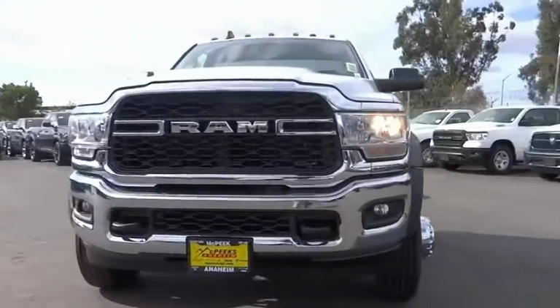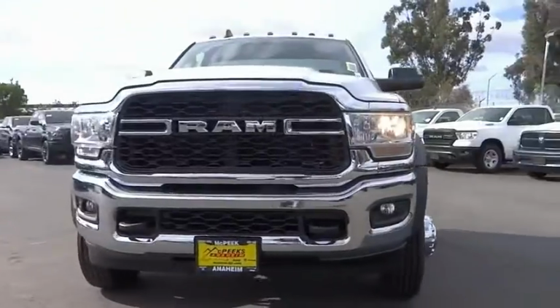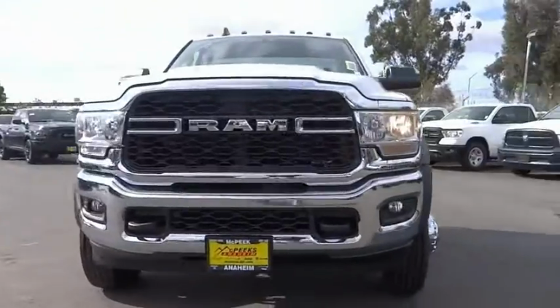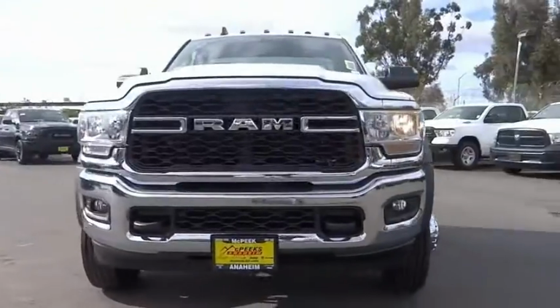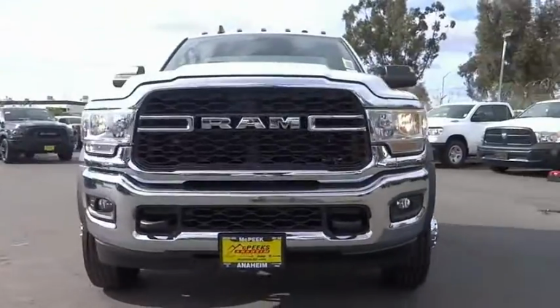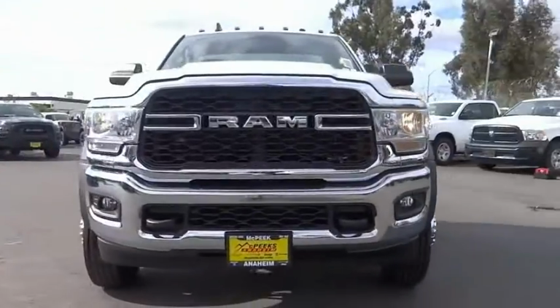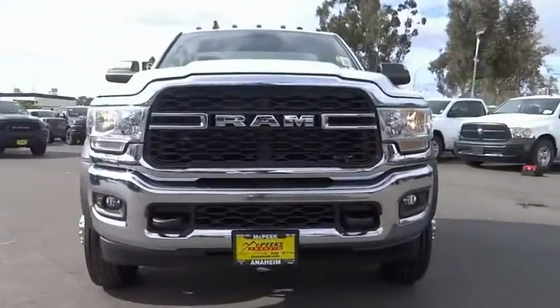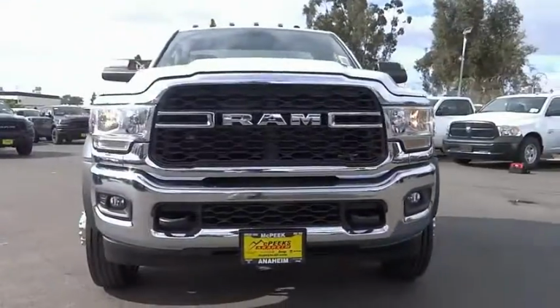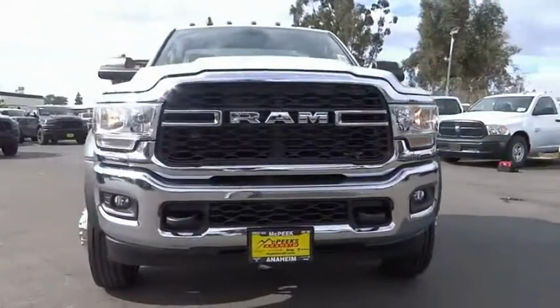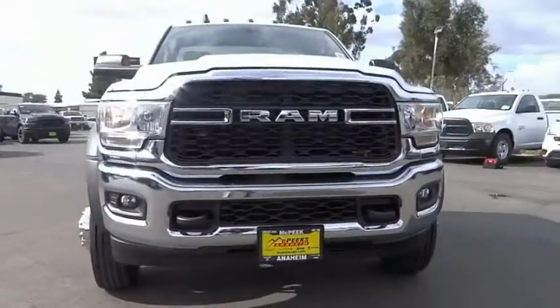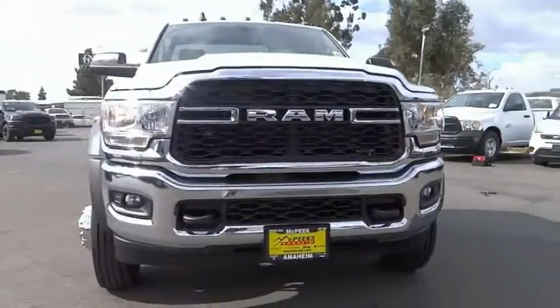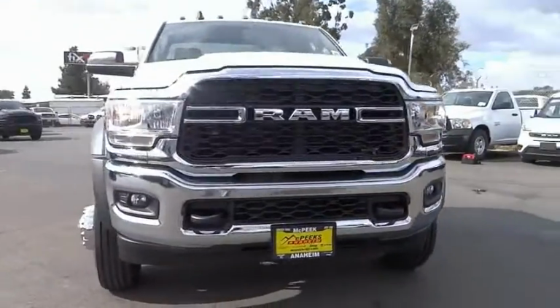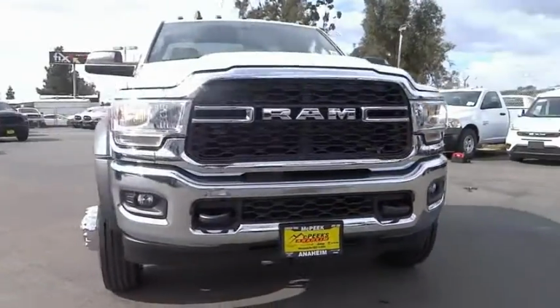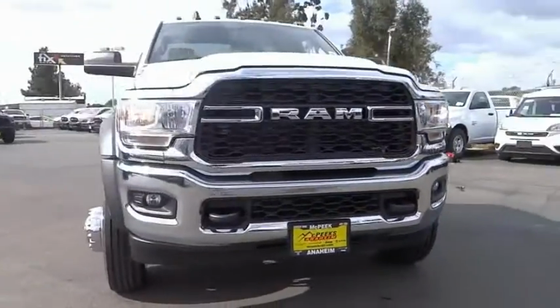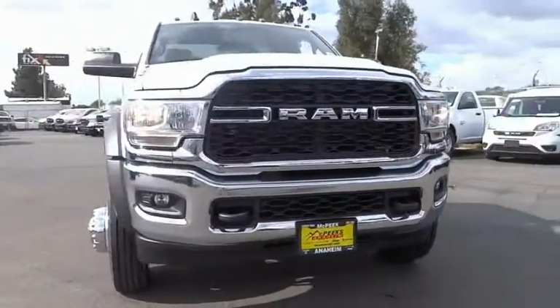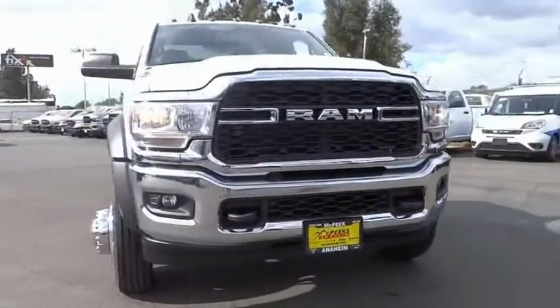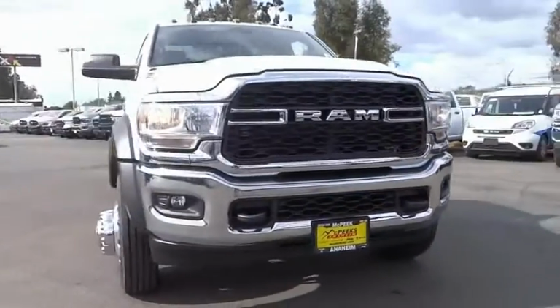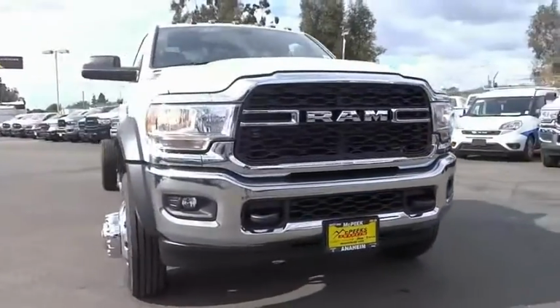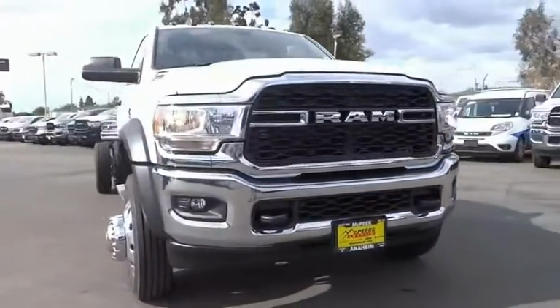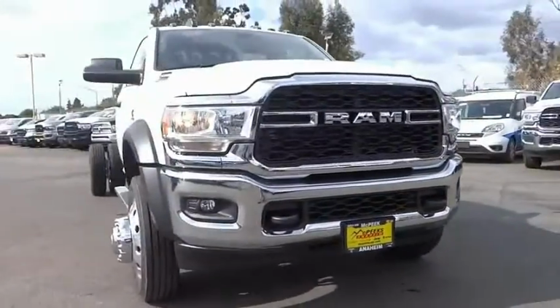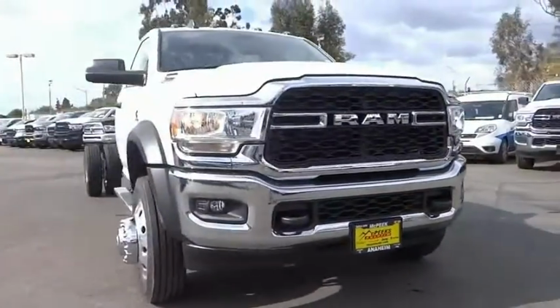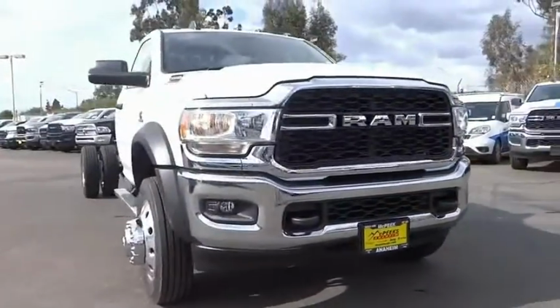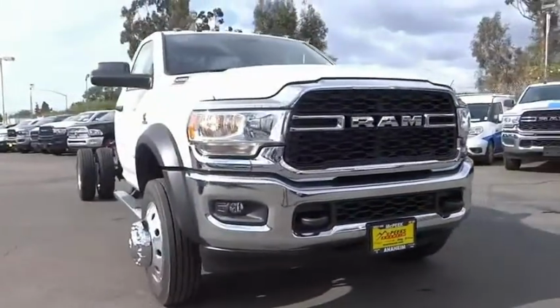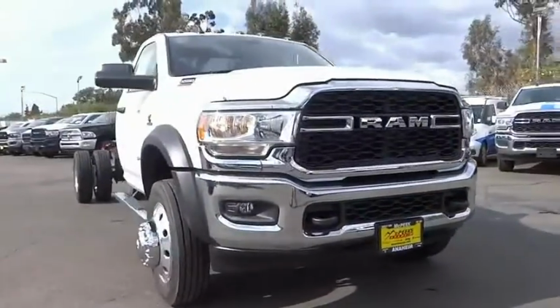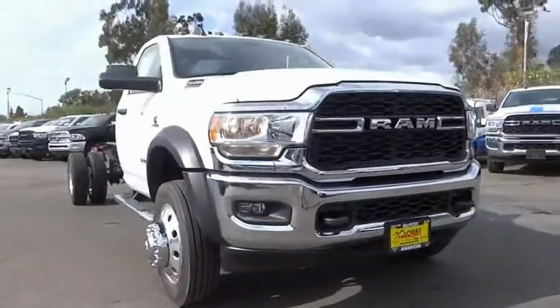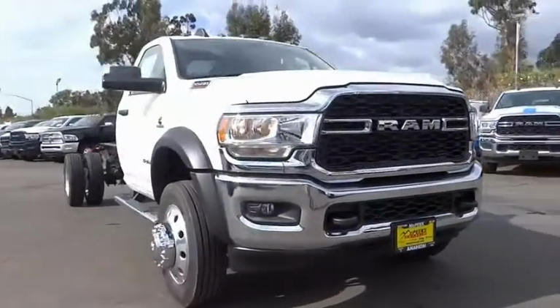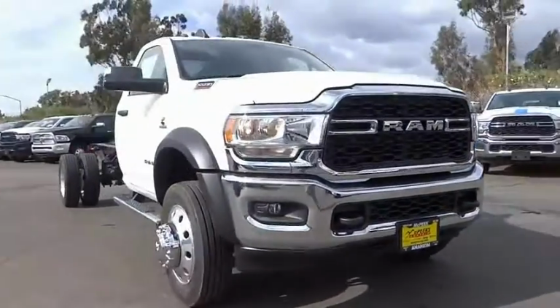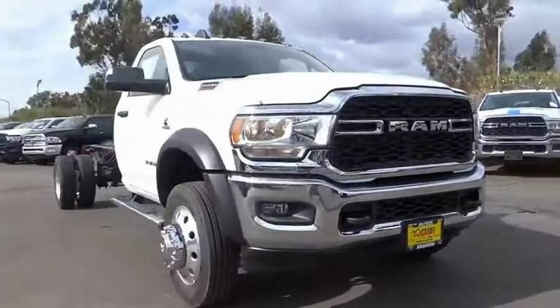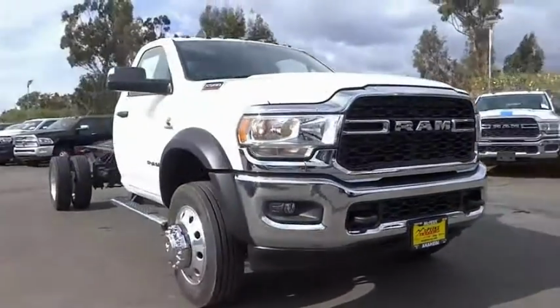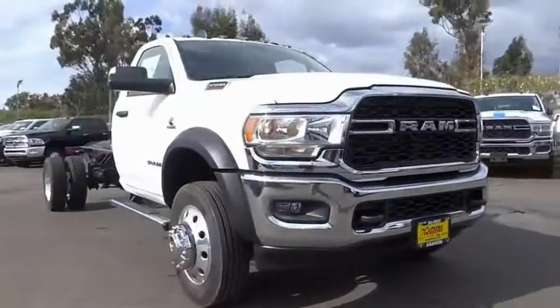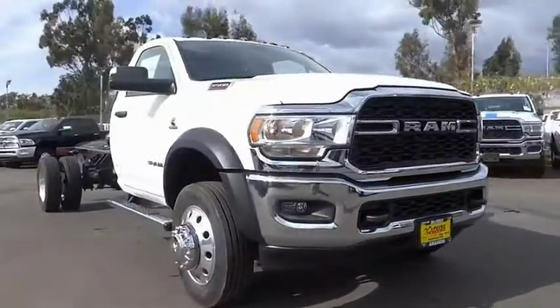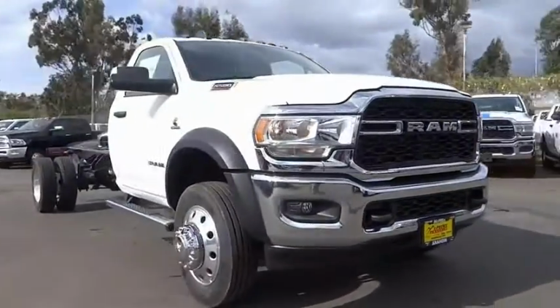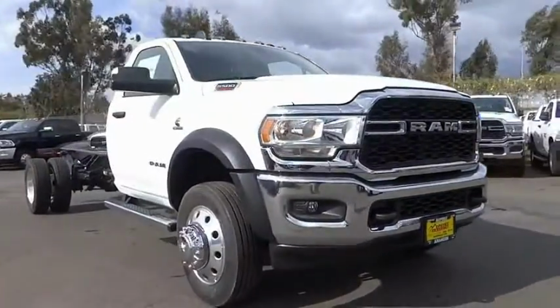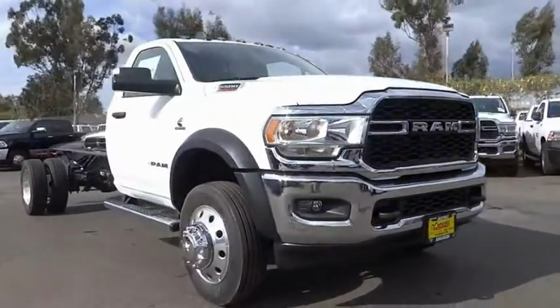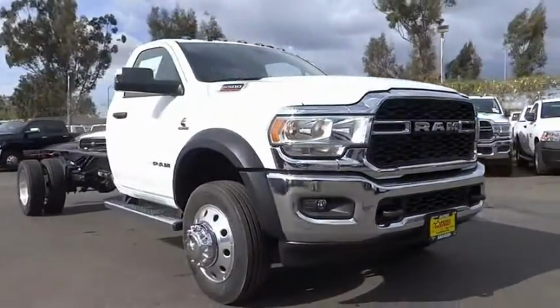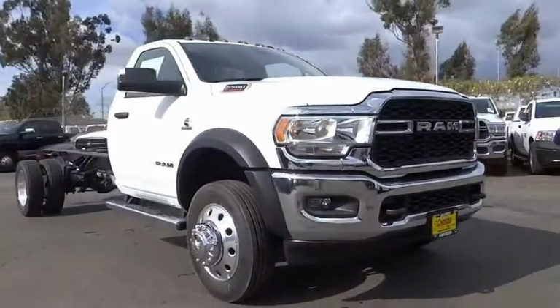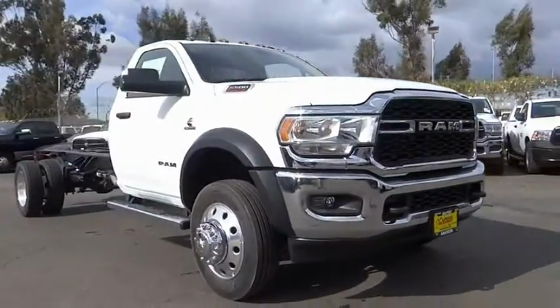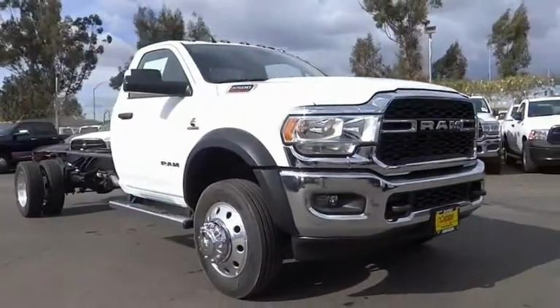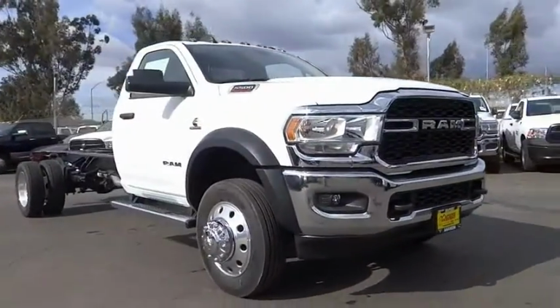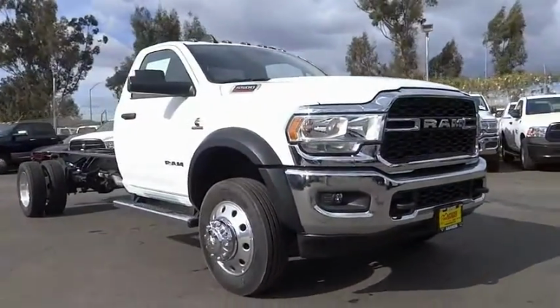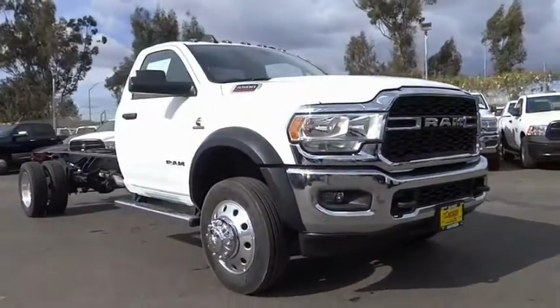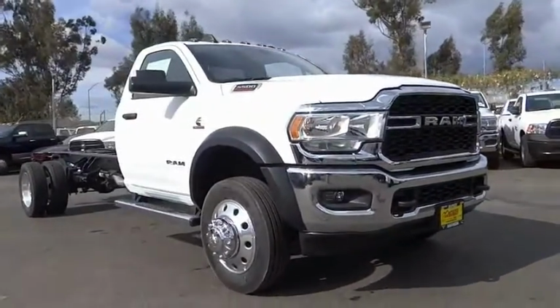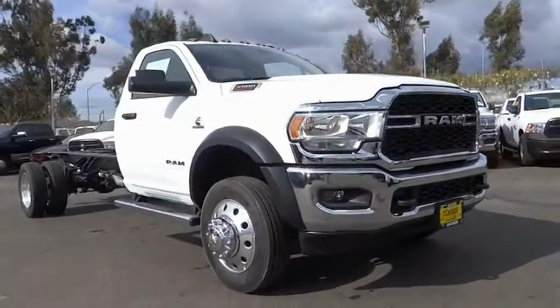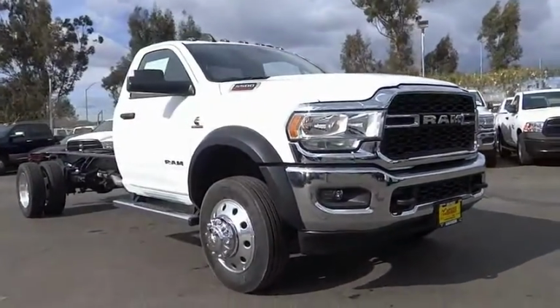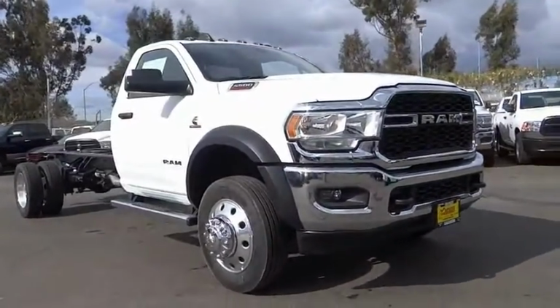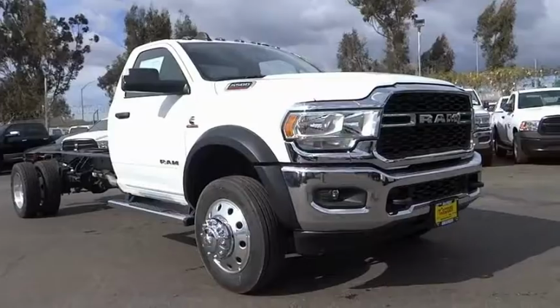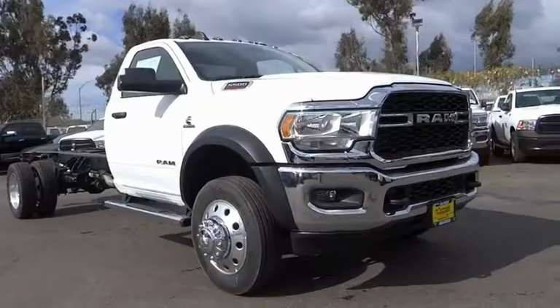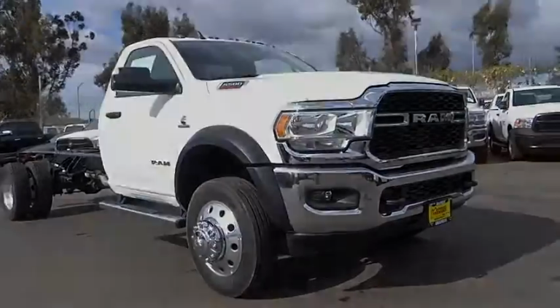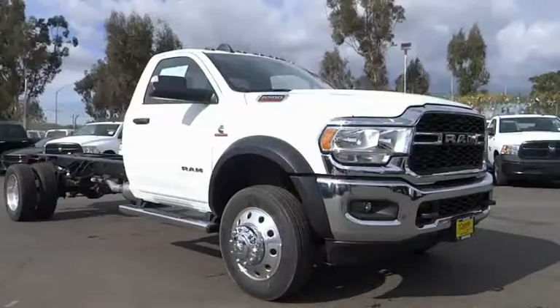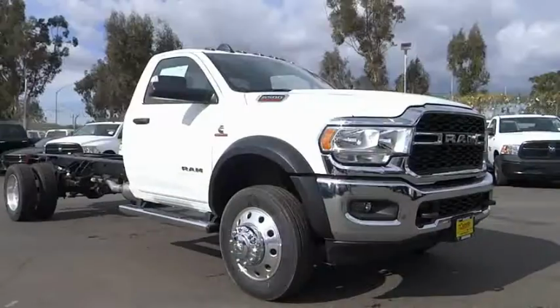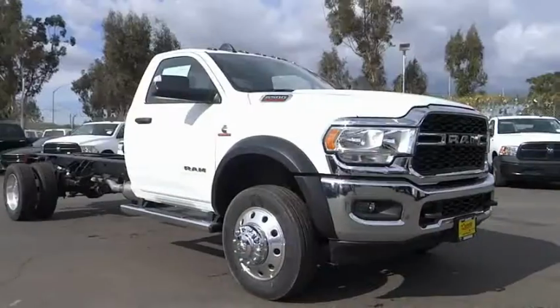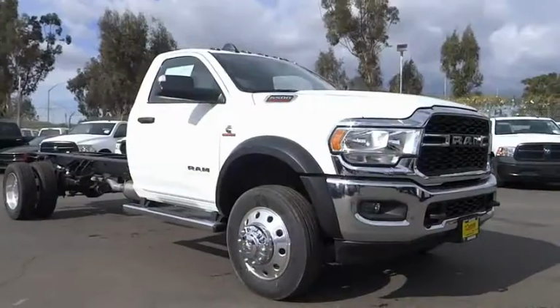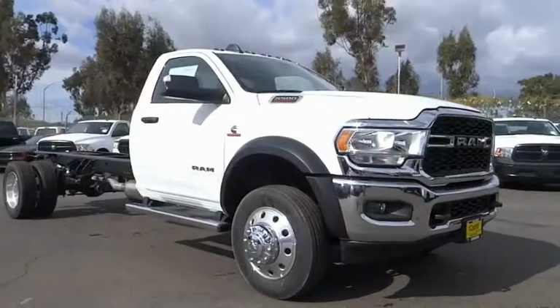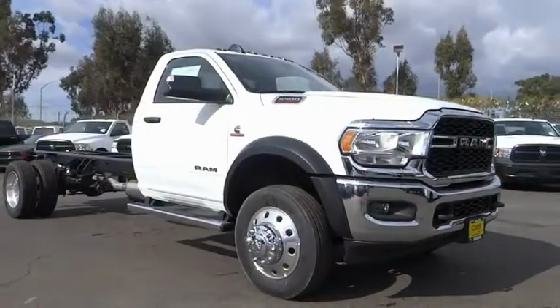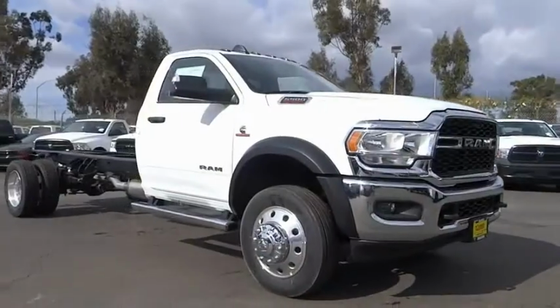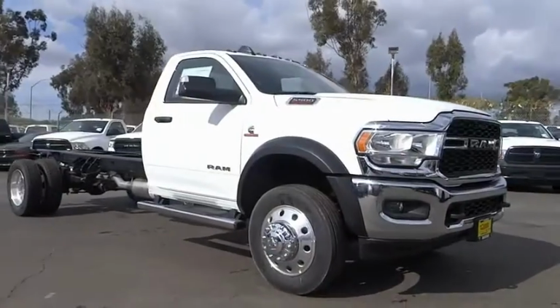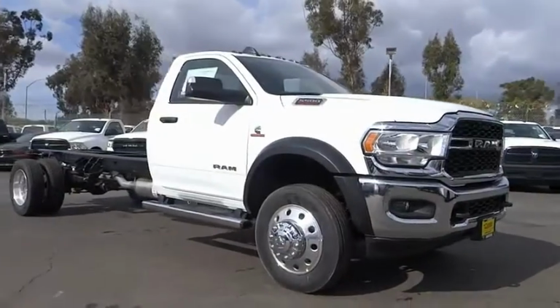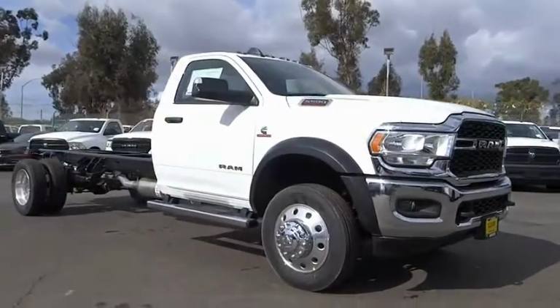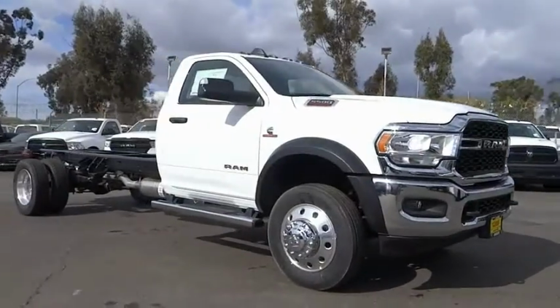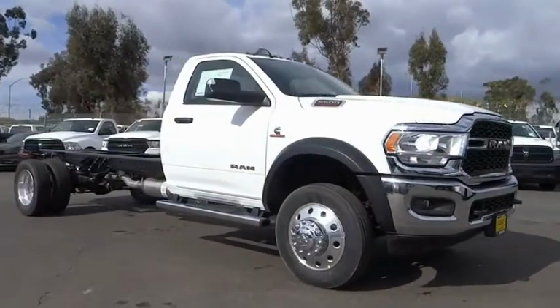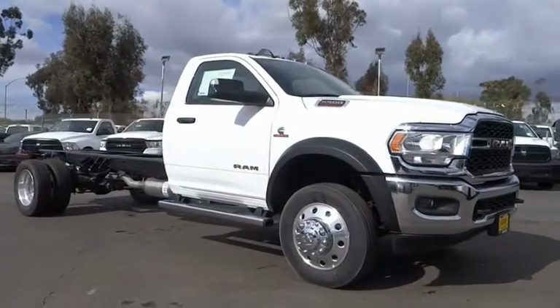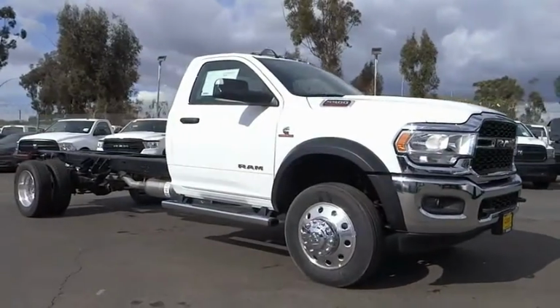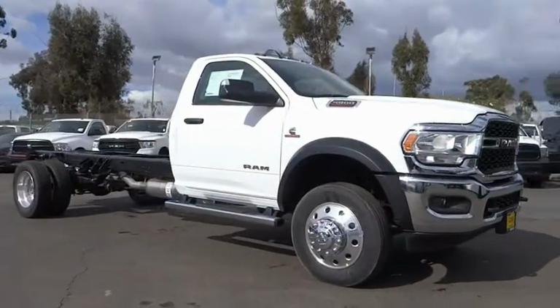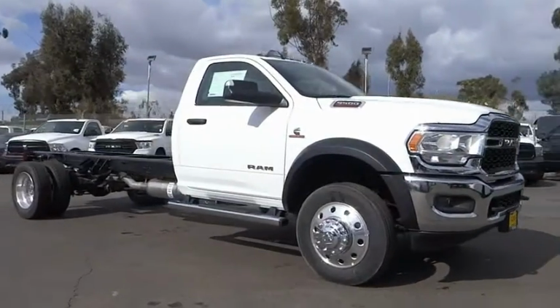Sirius satellite radio. Tachometer. Power steering. Overhead console. Passenger vanity mirror.